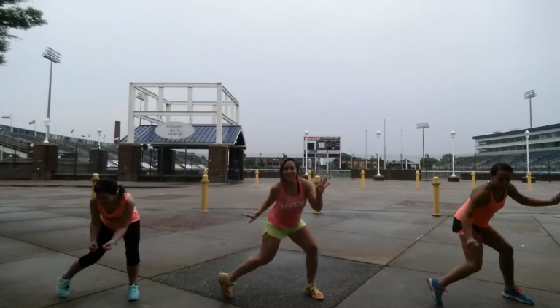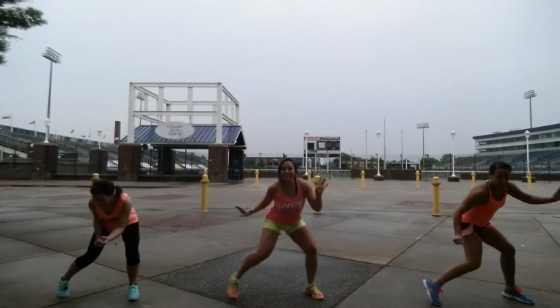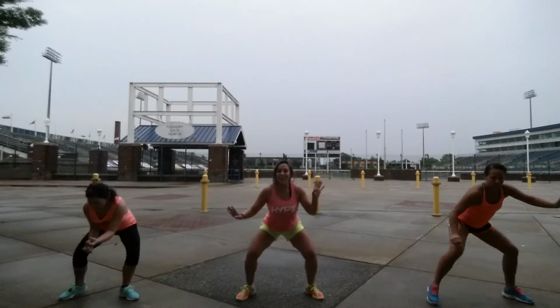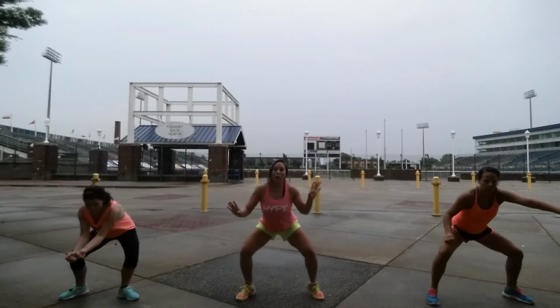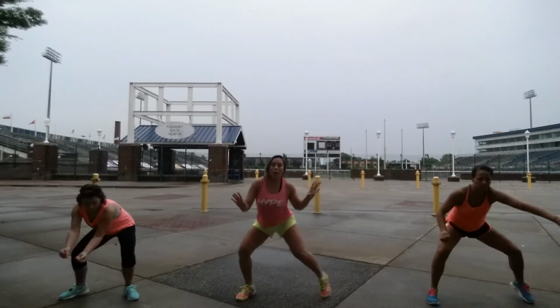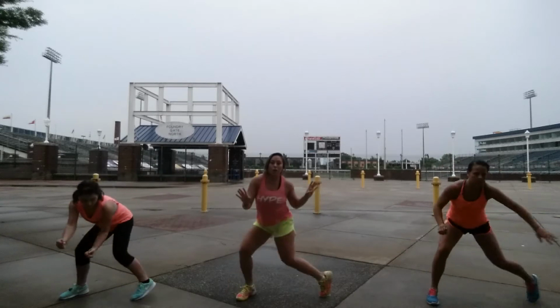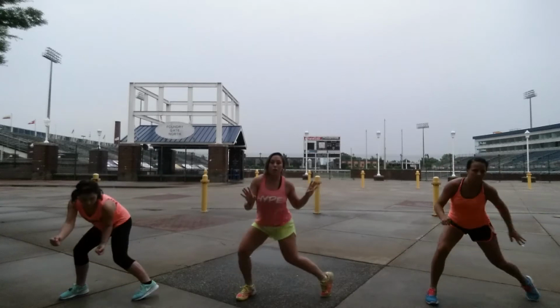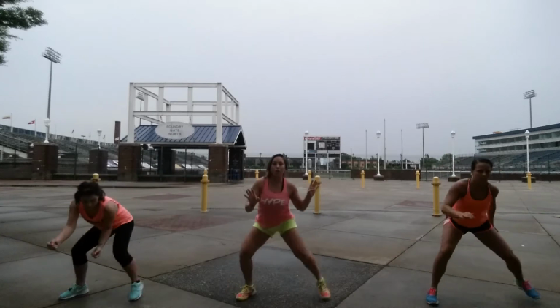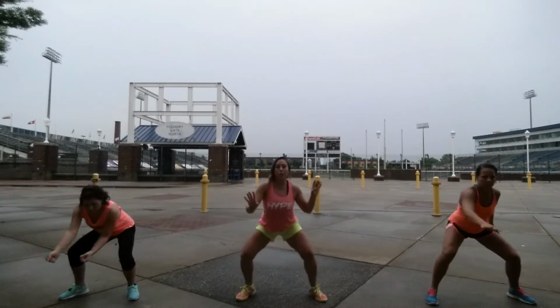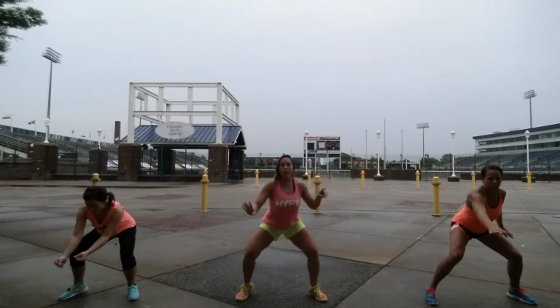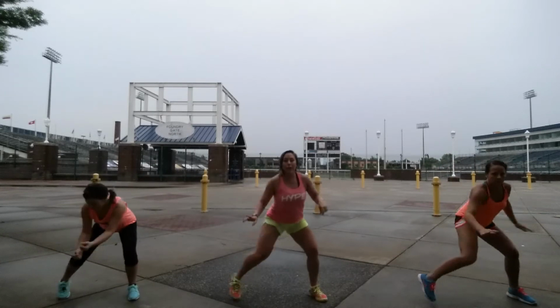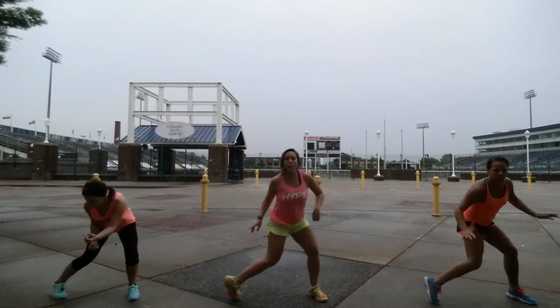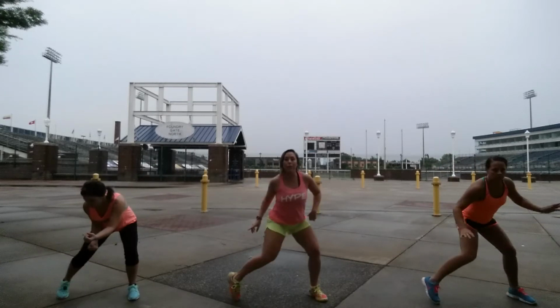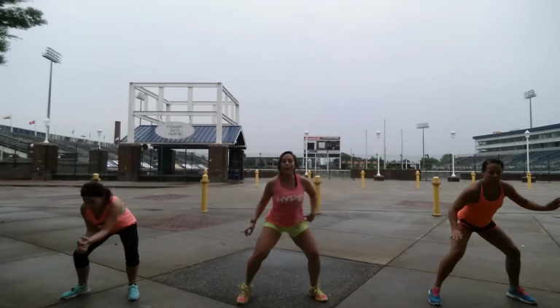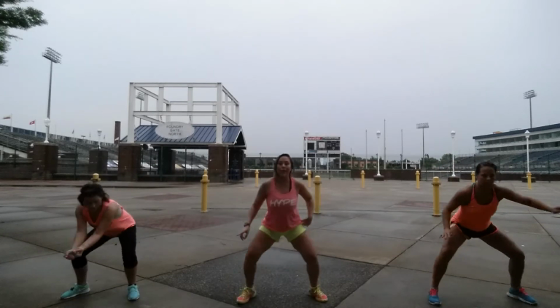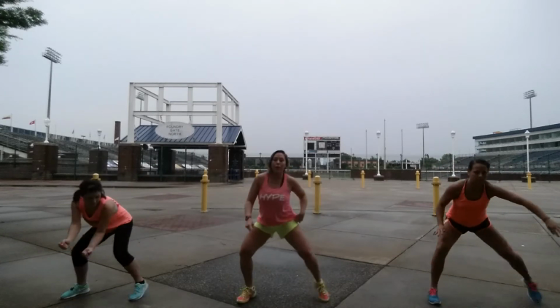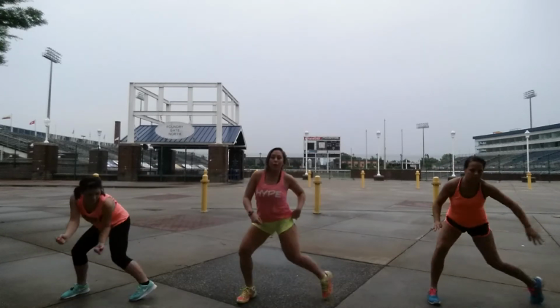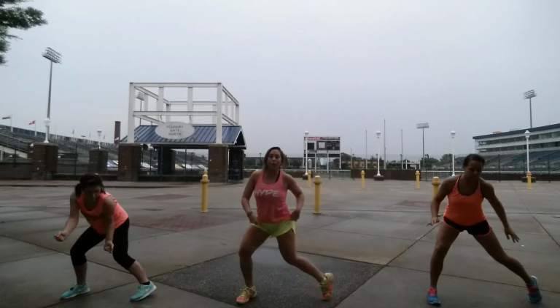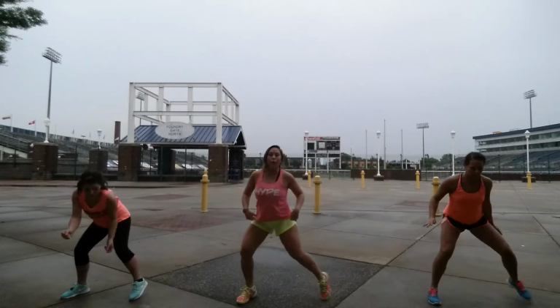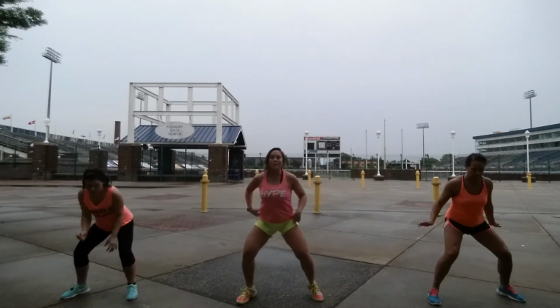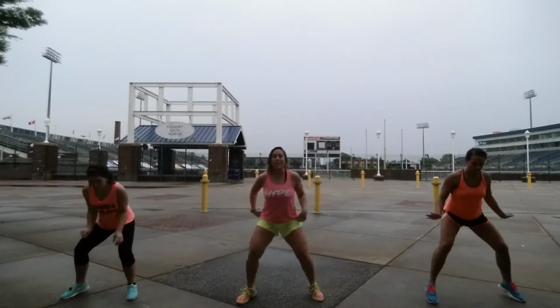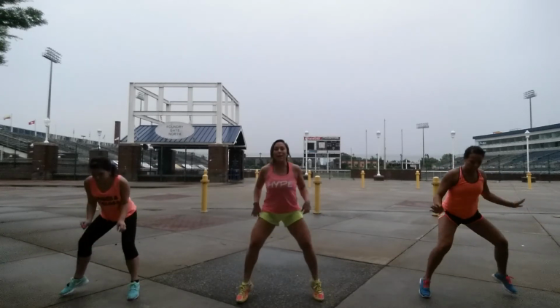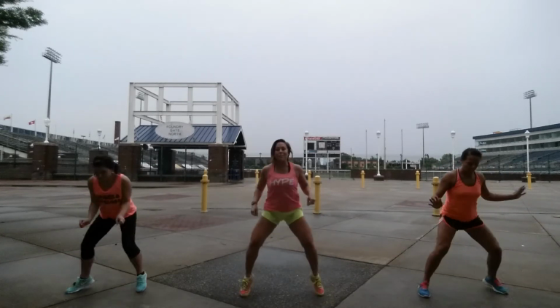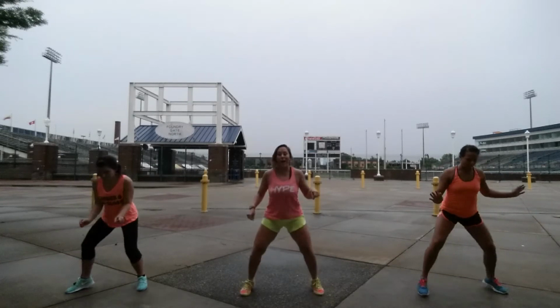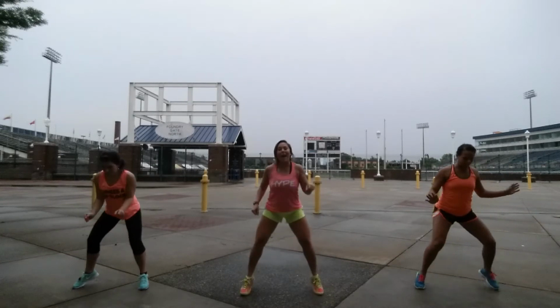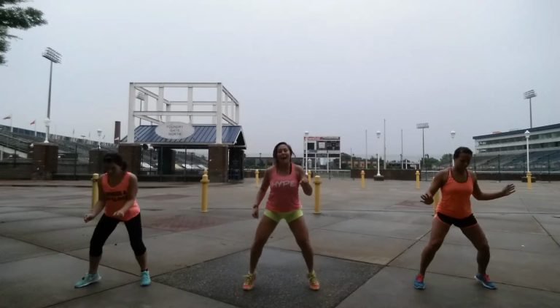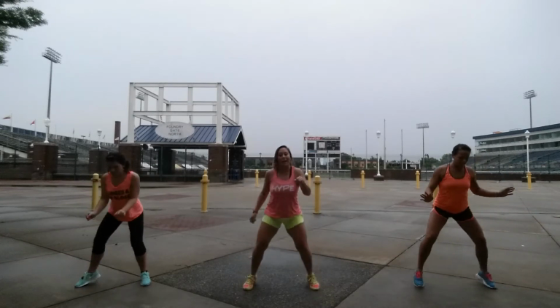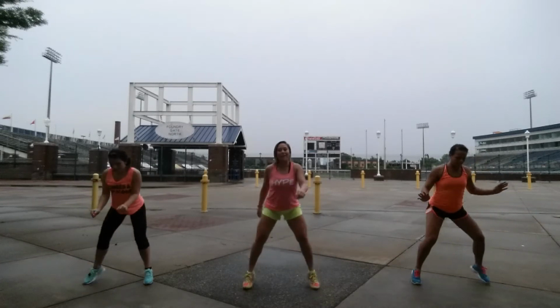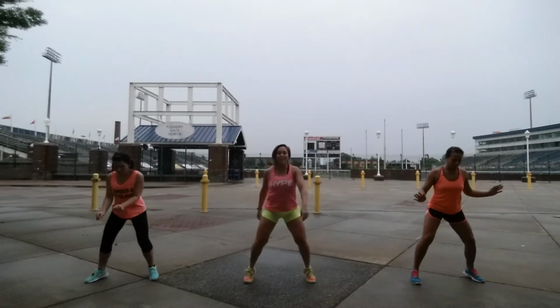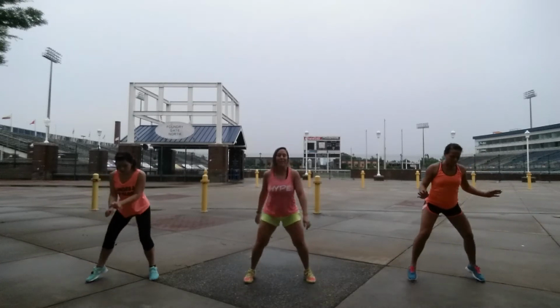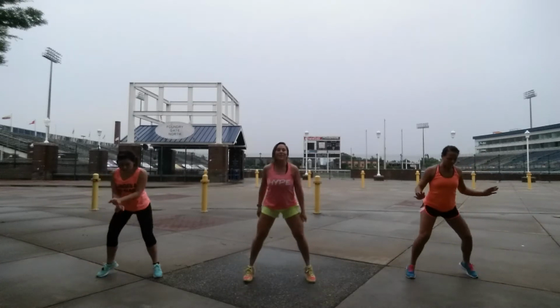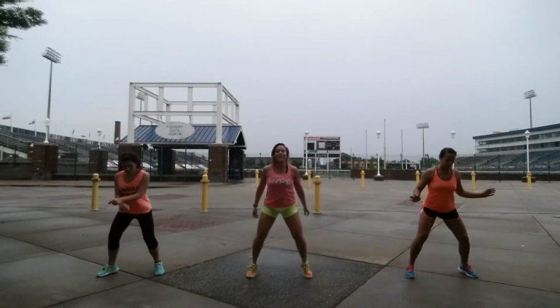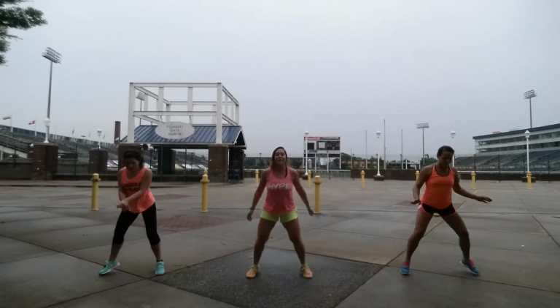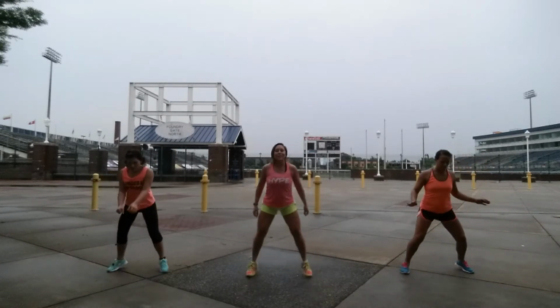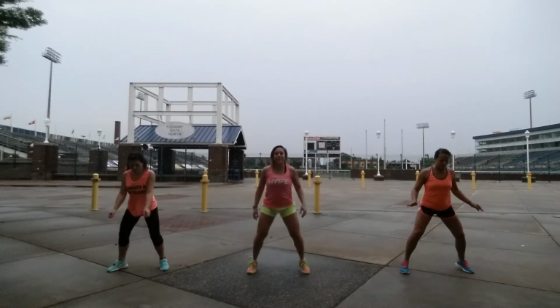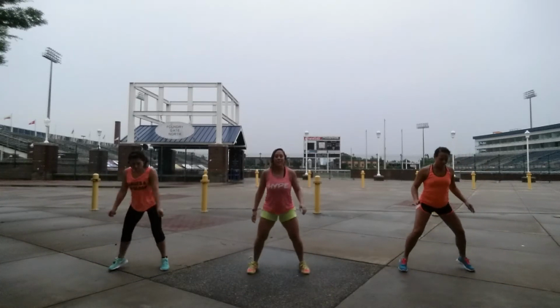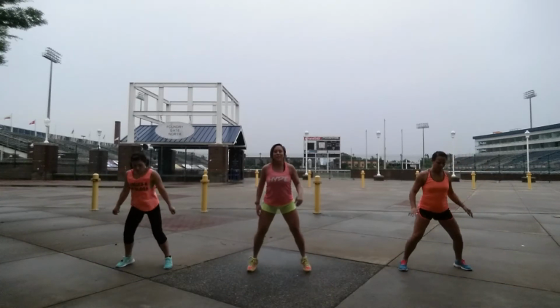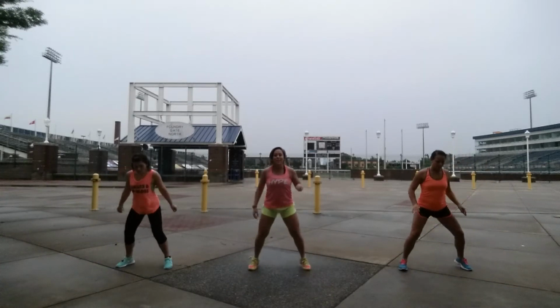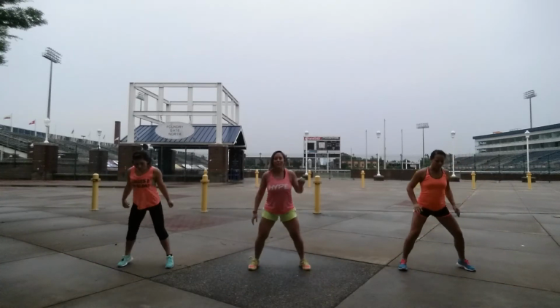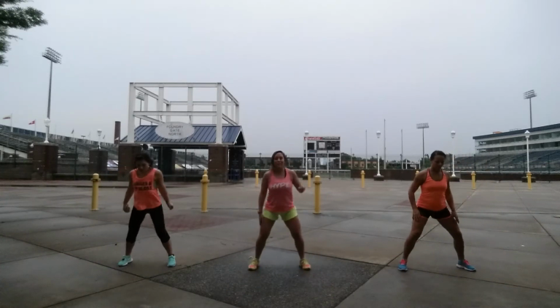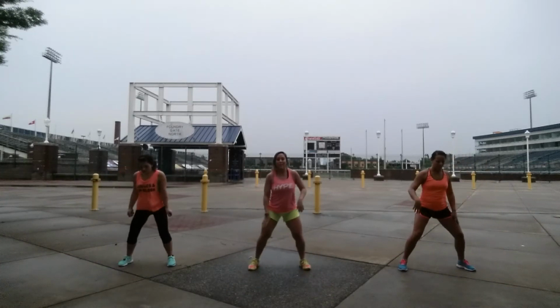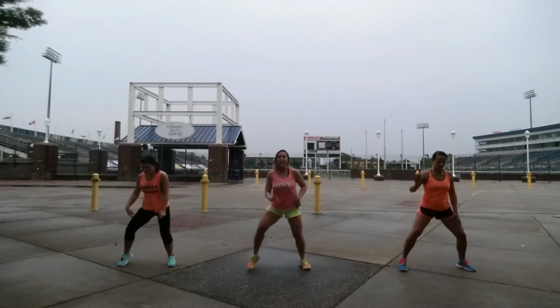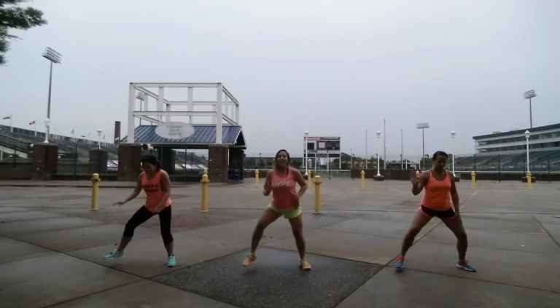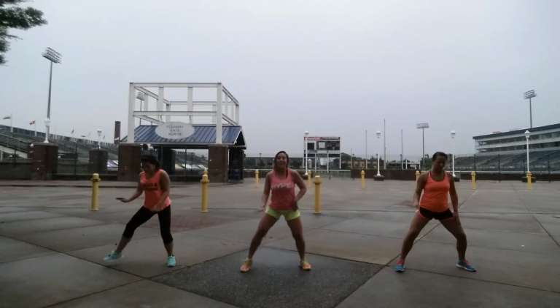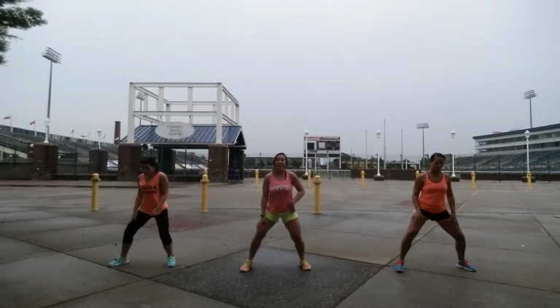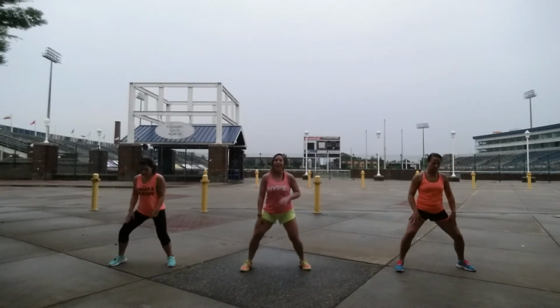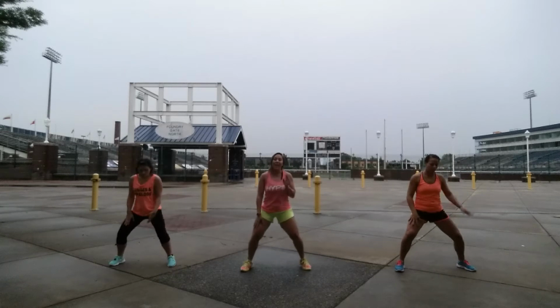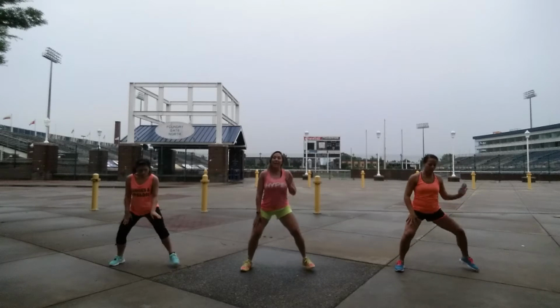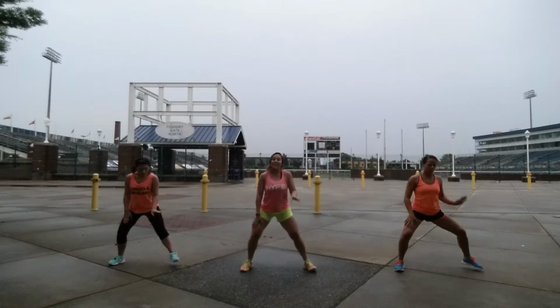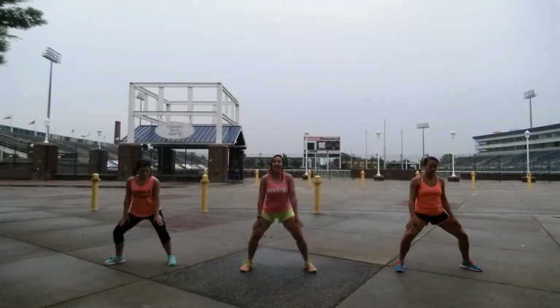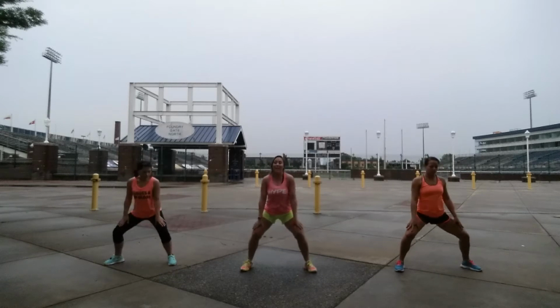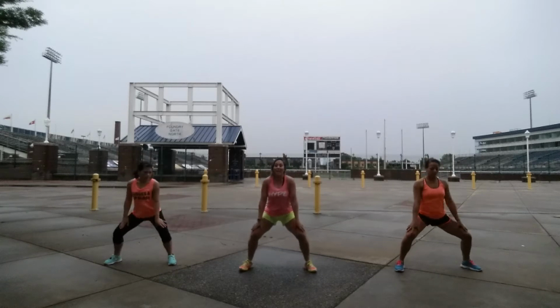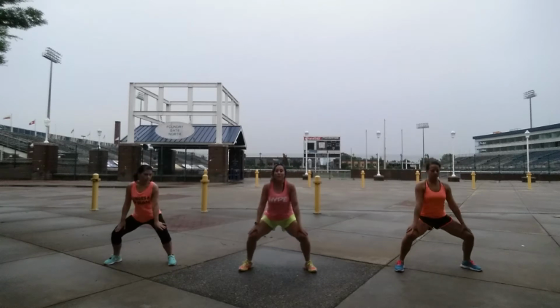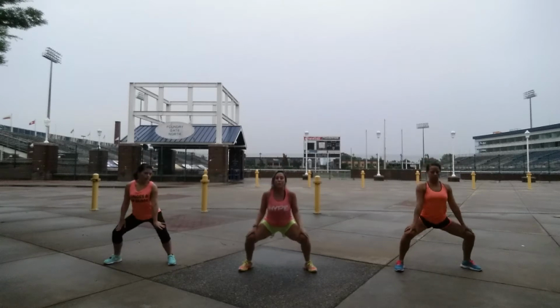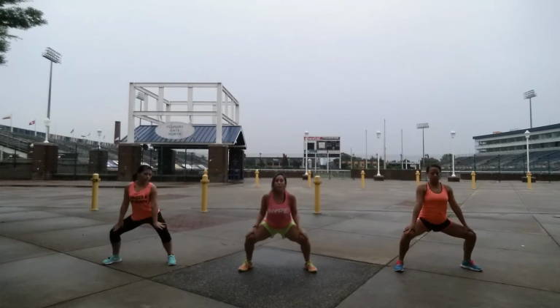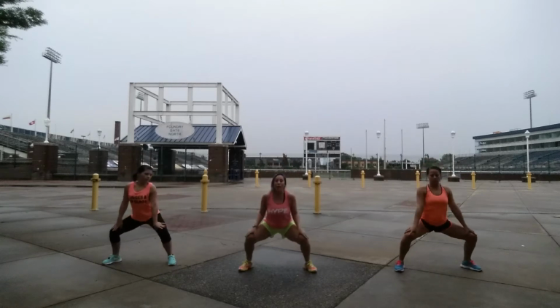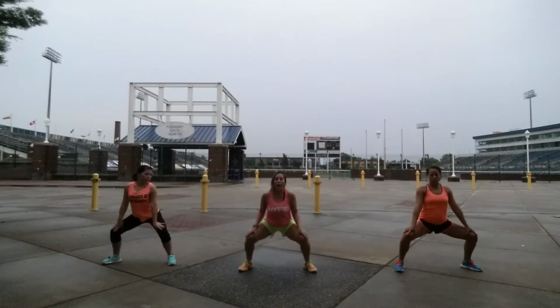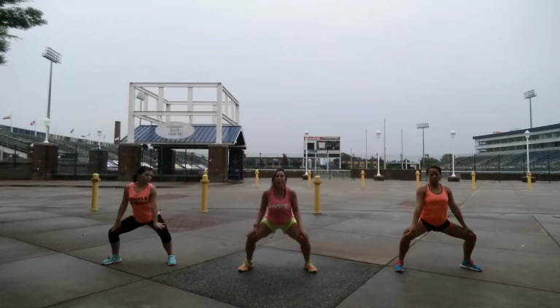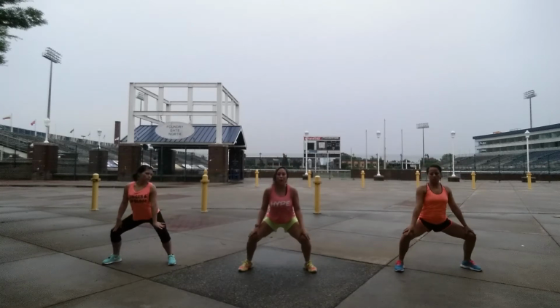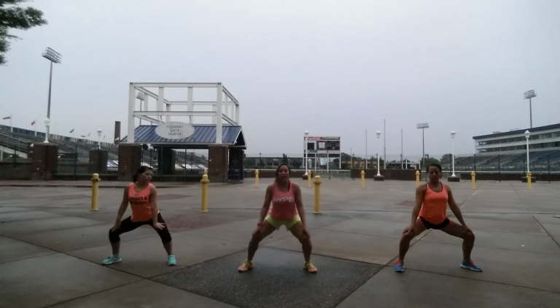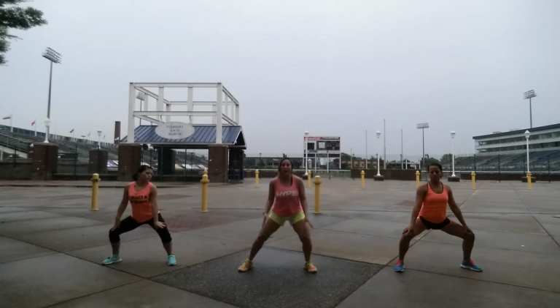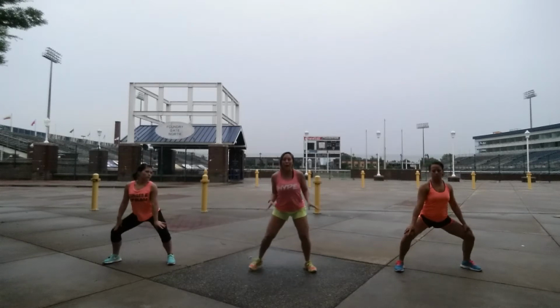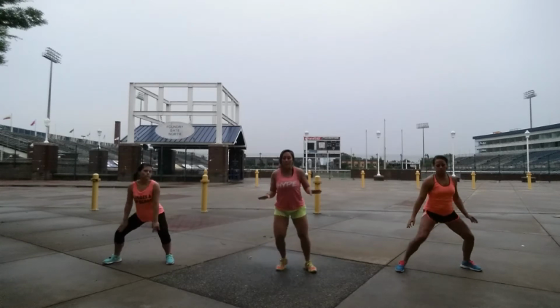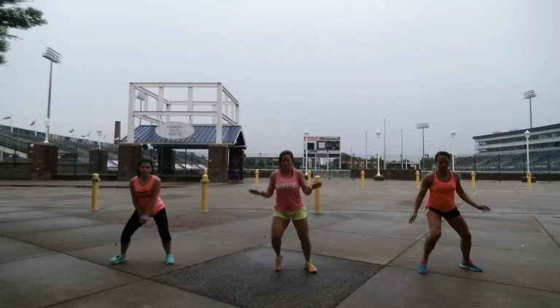Up, two, three, four, take it back. Hip, hip, squat, bring it up.